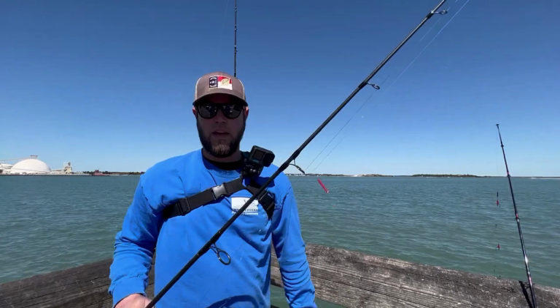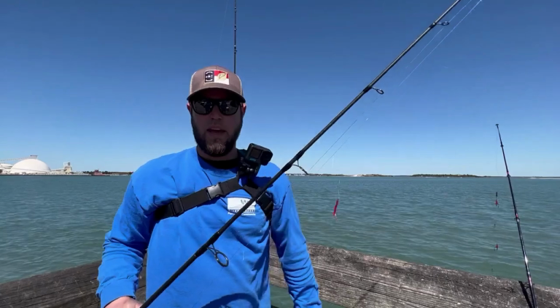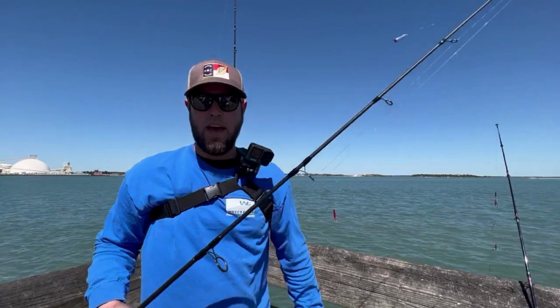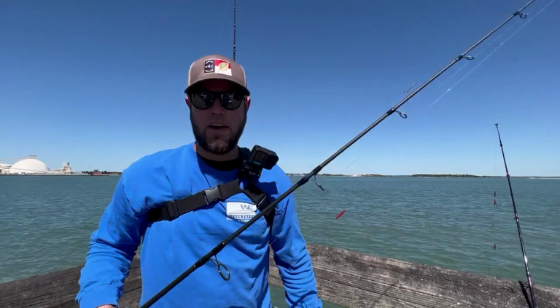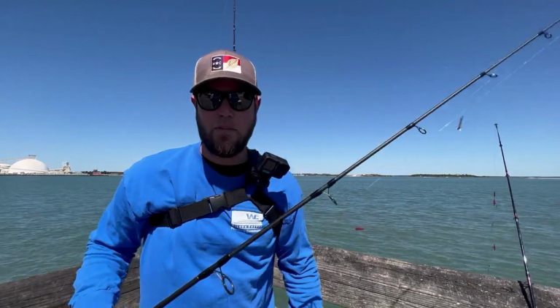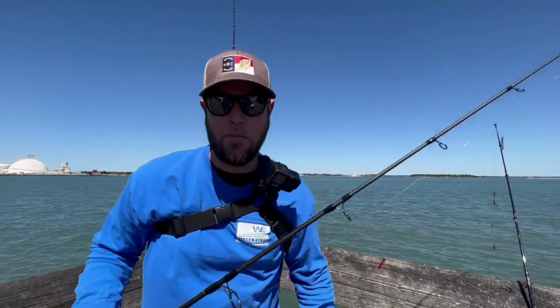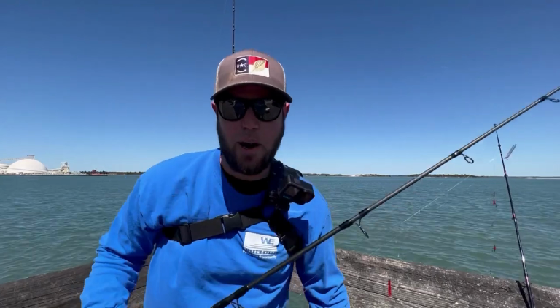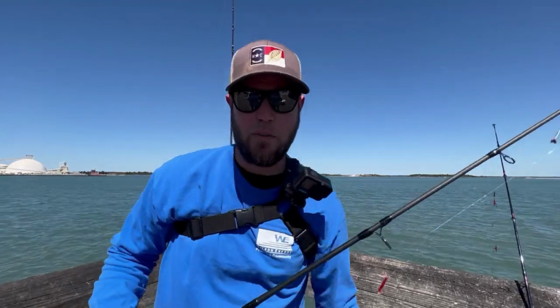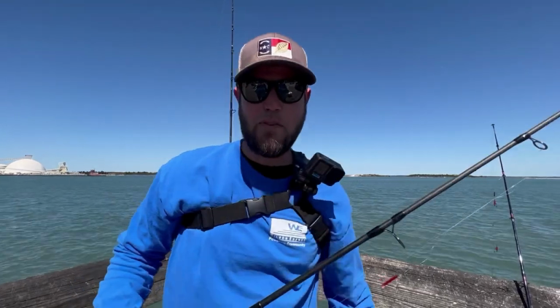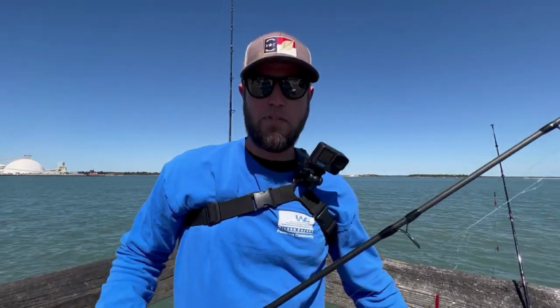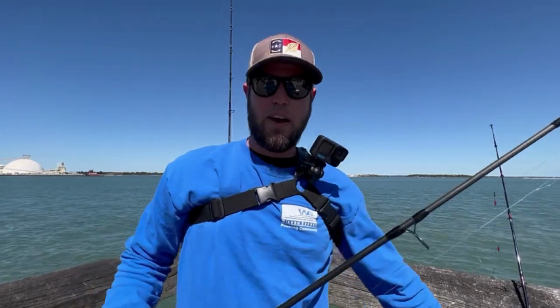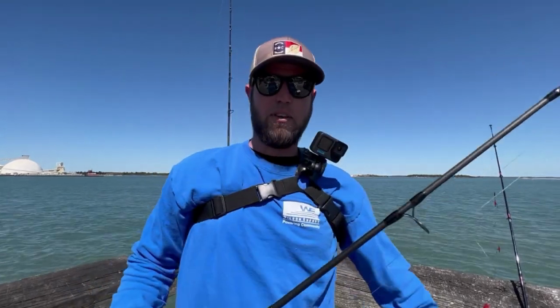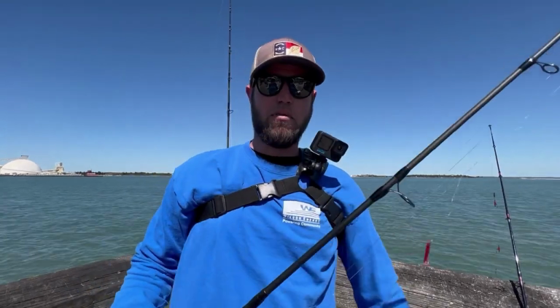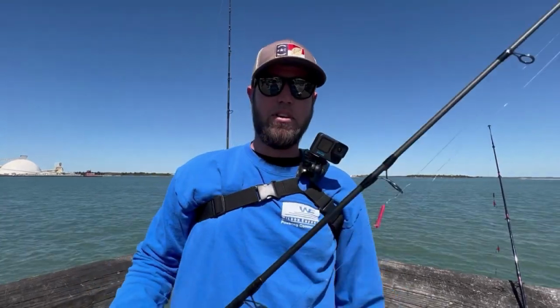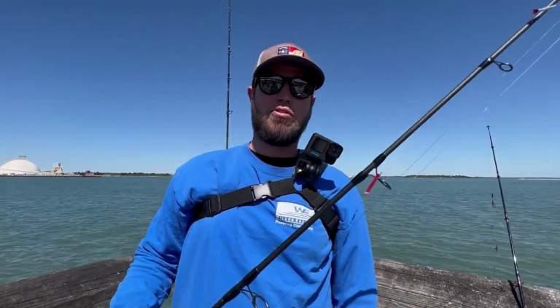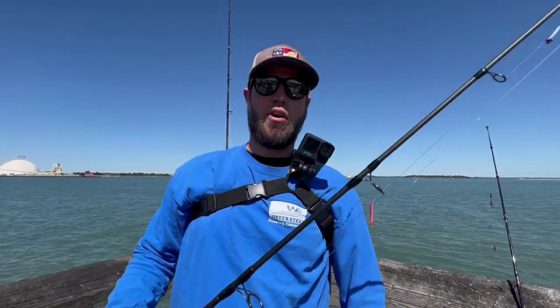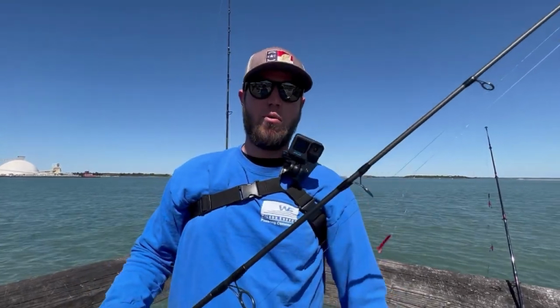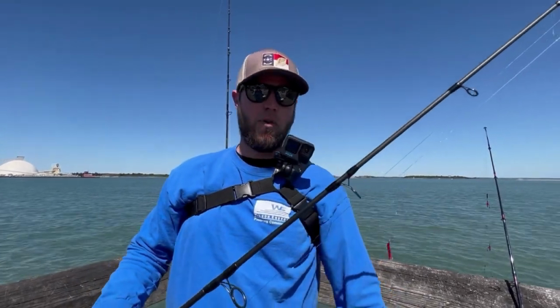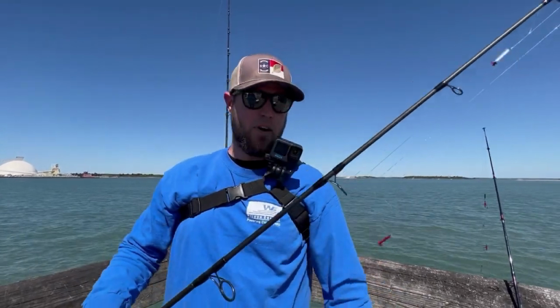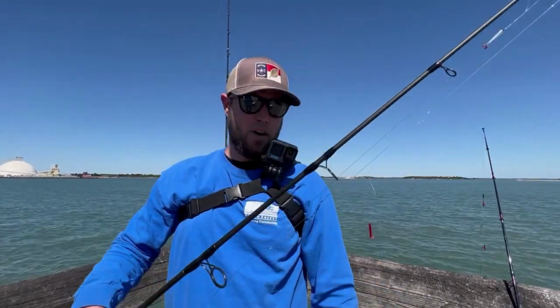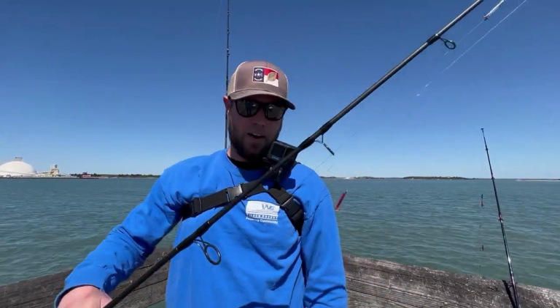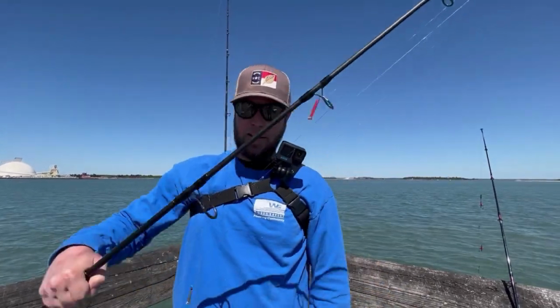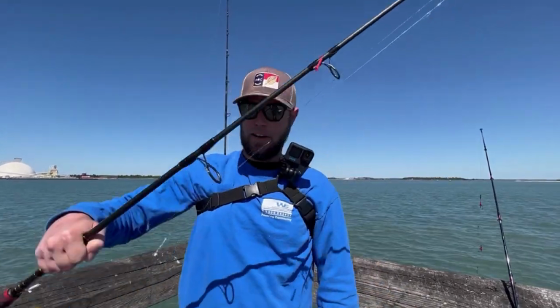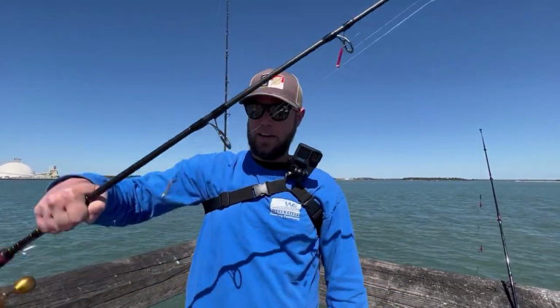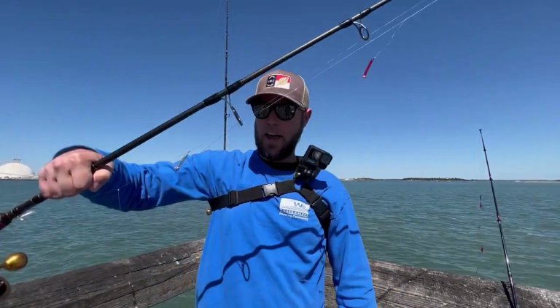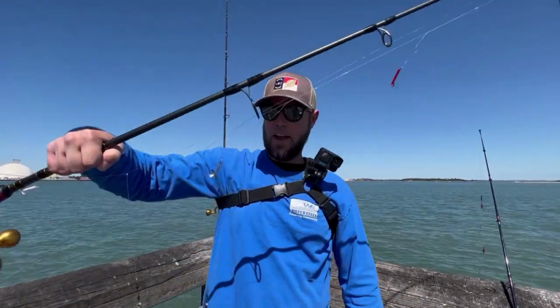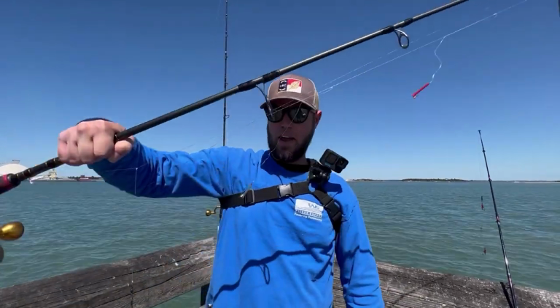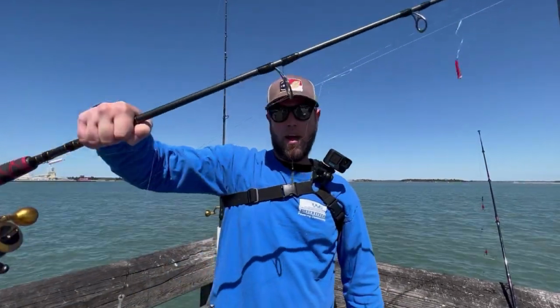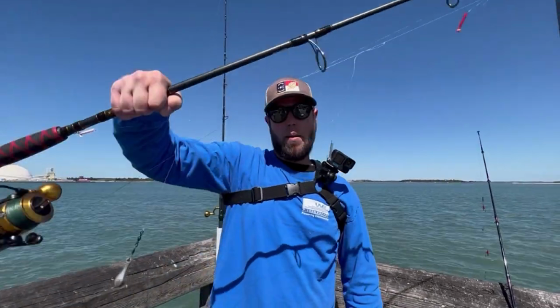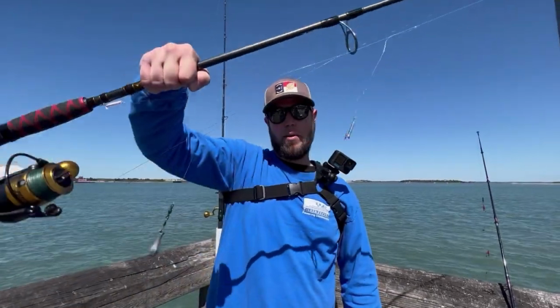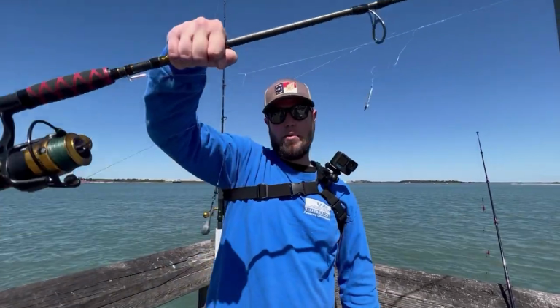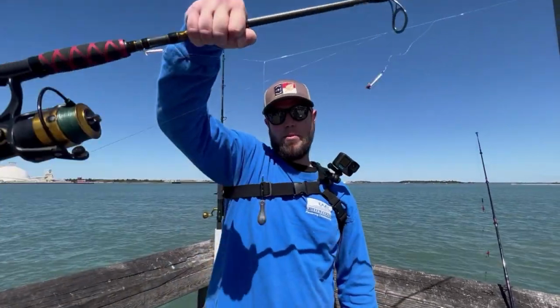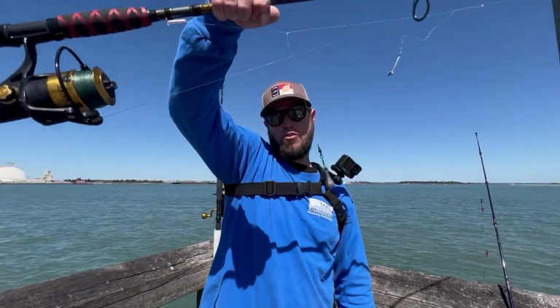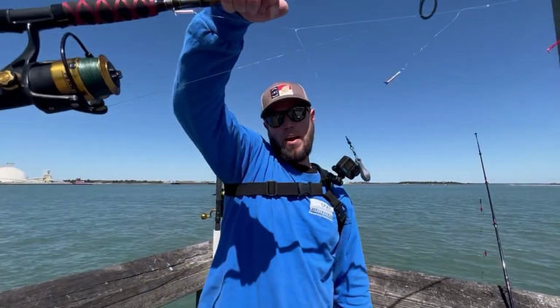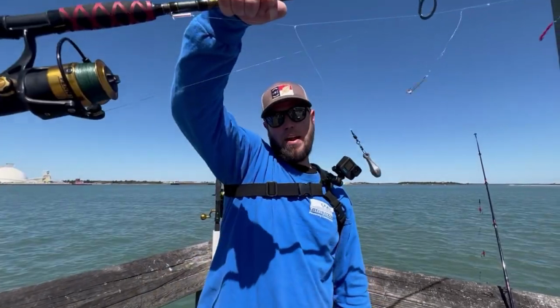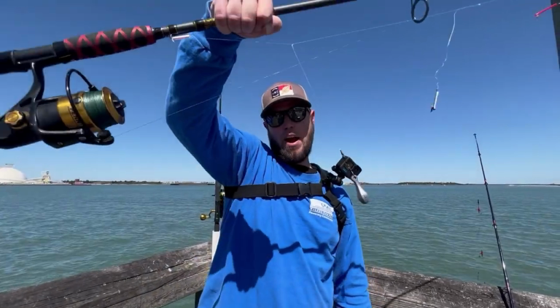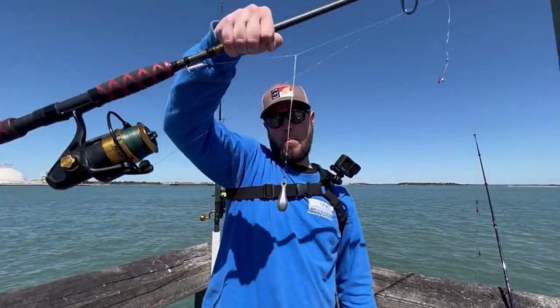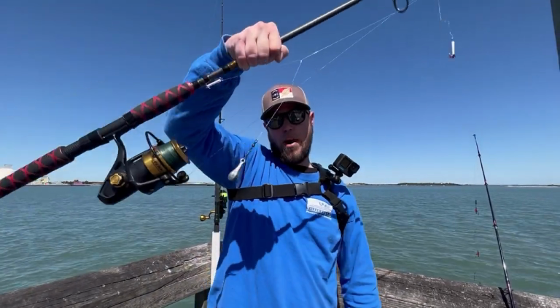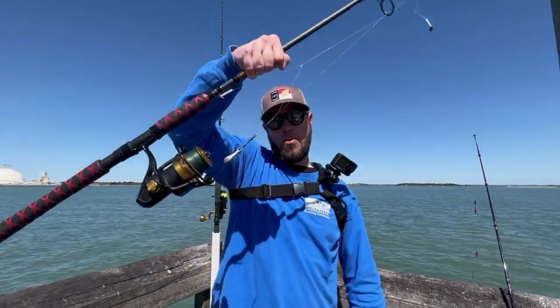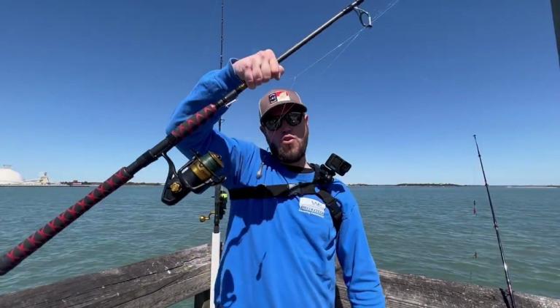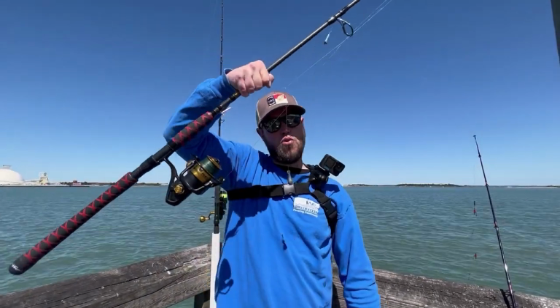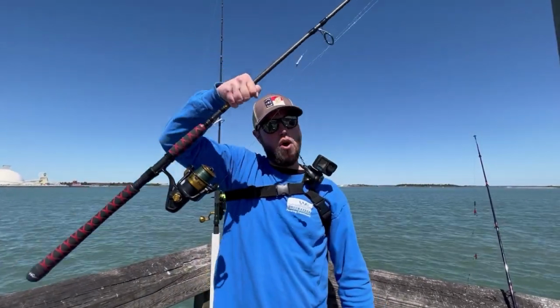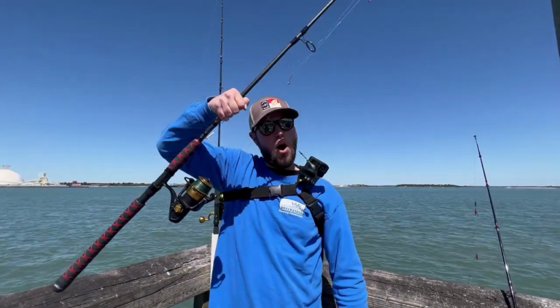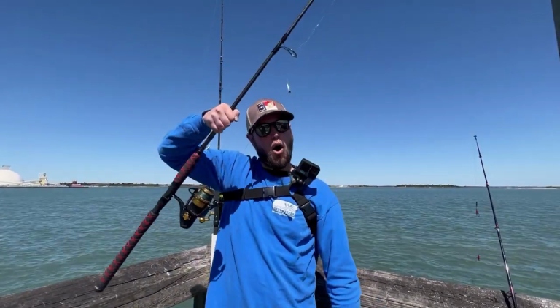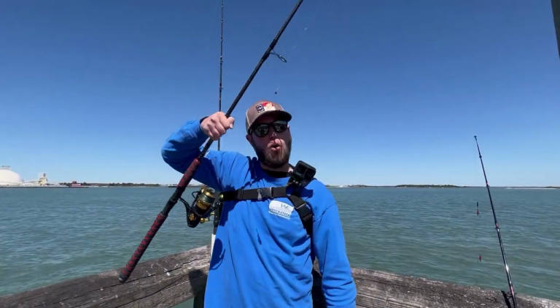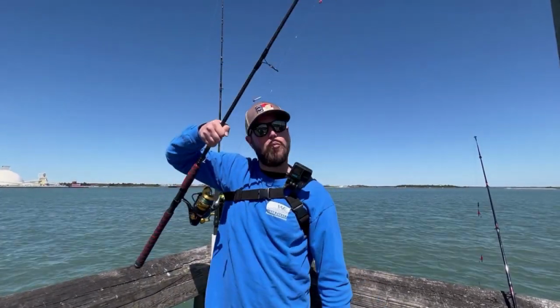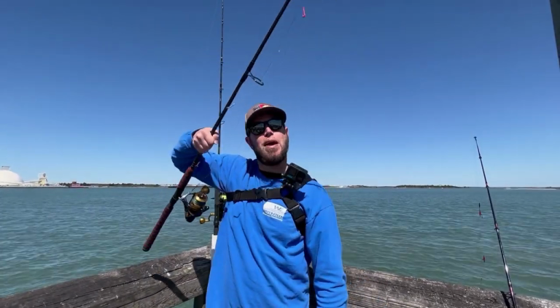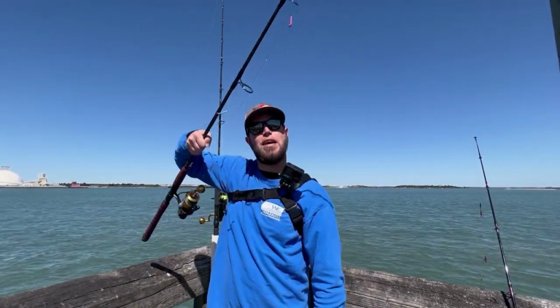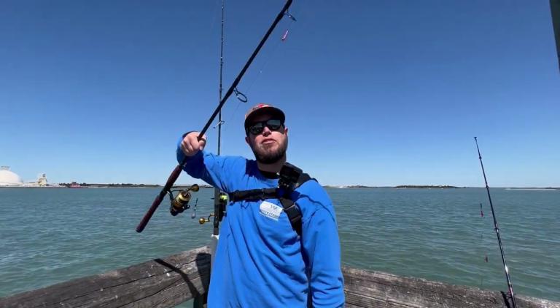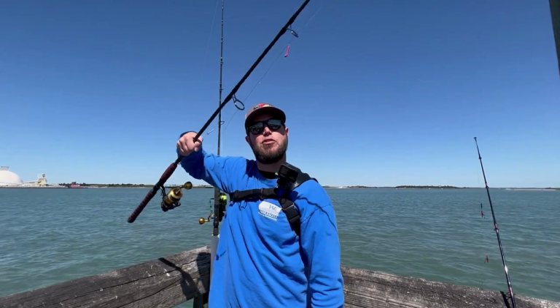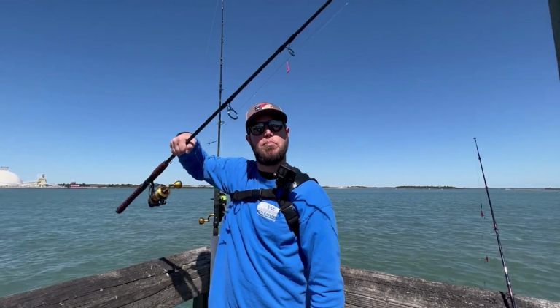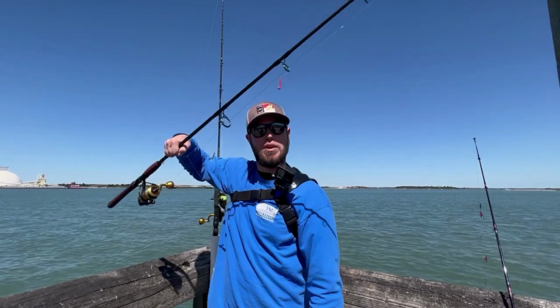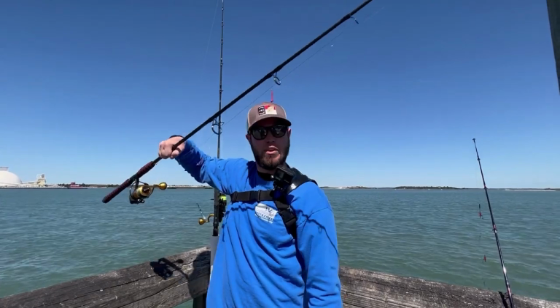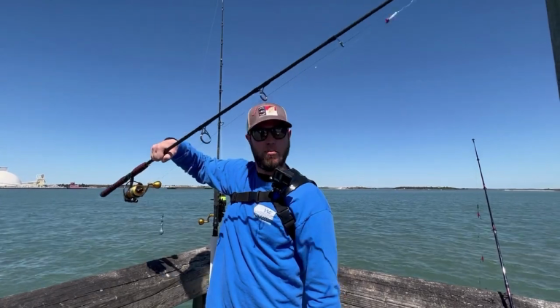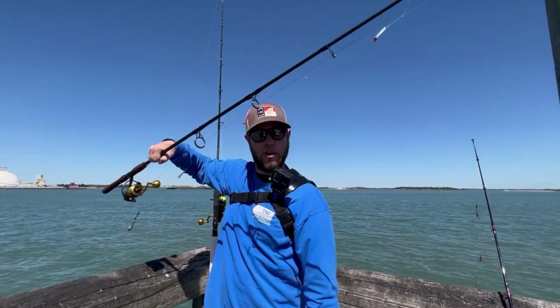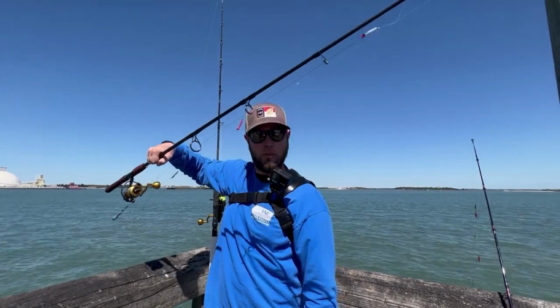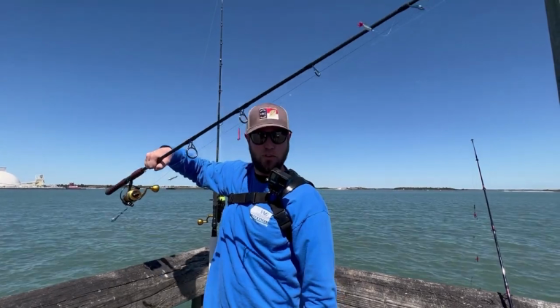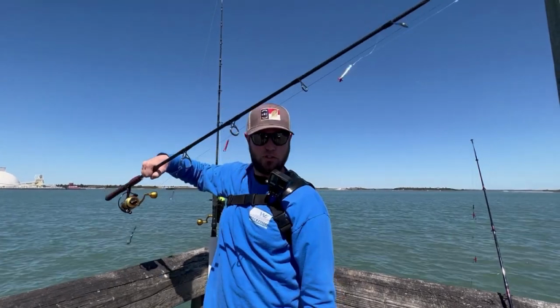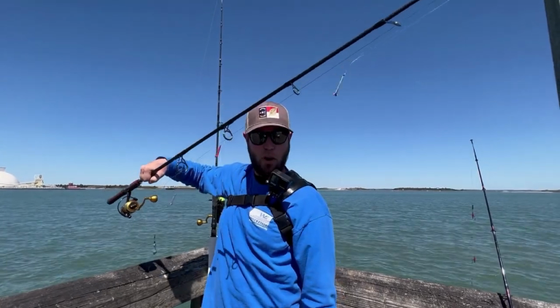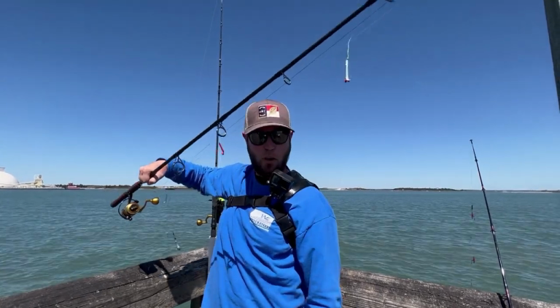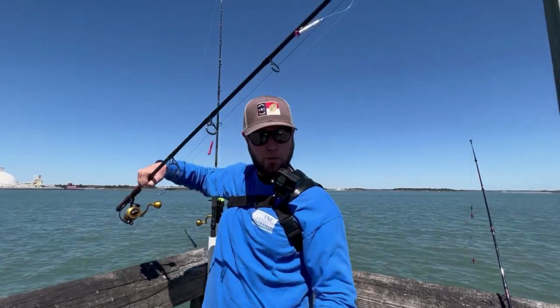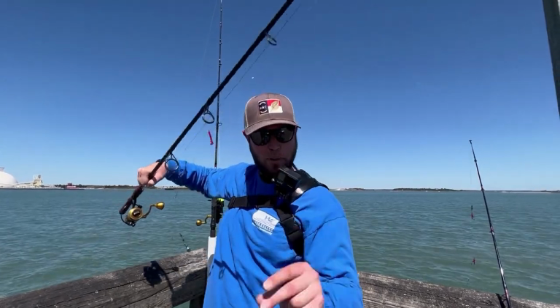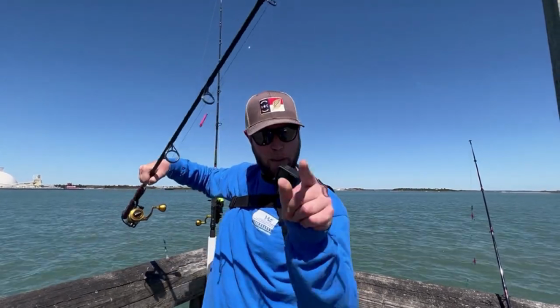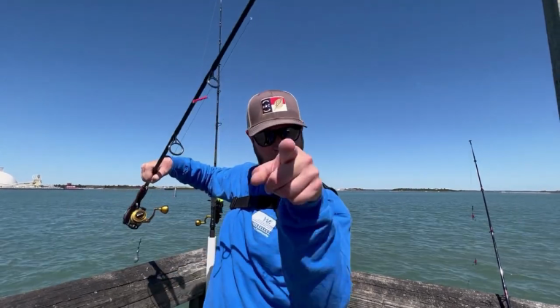Hey everybody, we finally reached saltwater, and today I'm going to be trying out my new homemade sabiki rig with straws, baby.